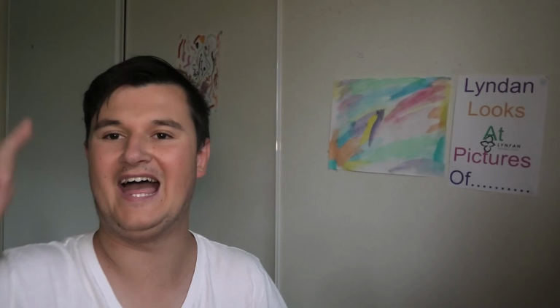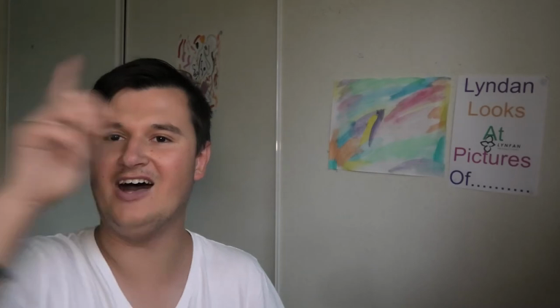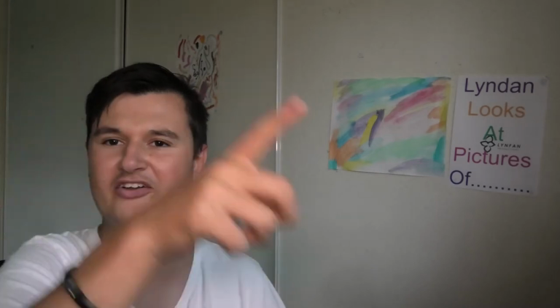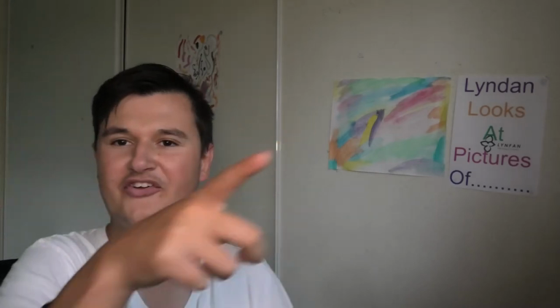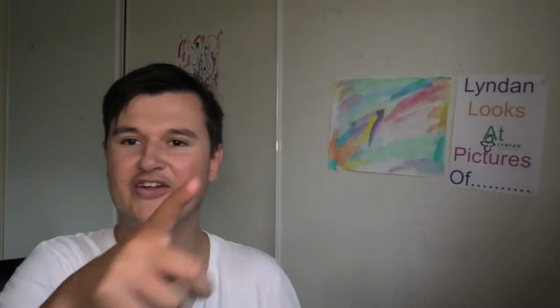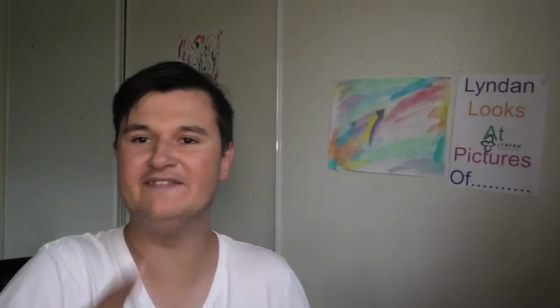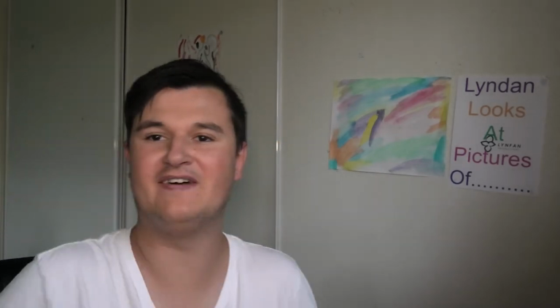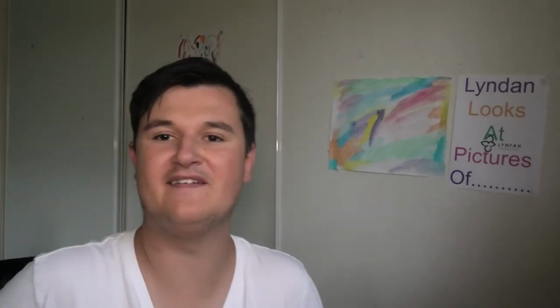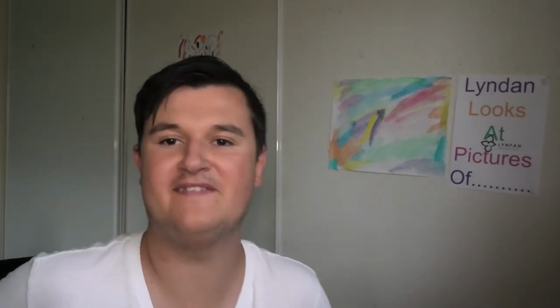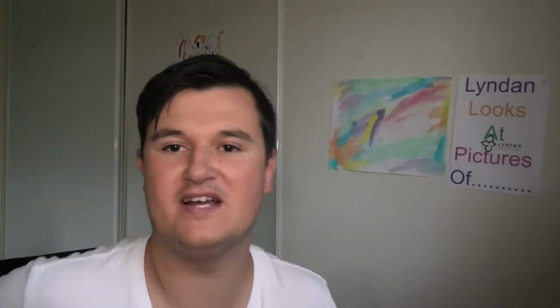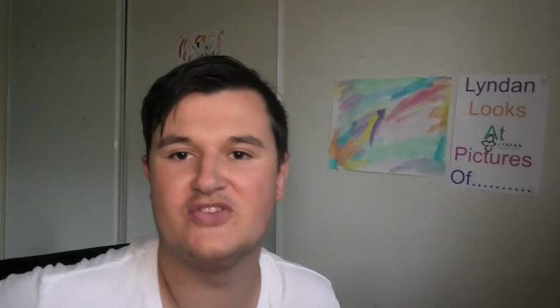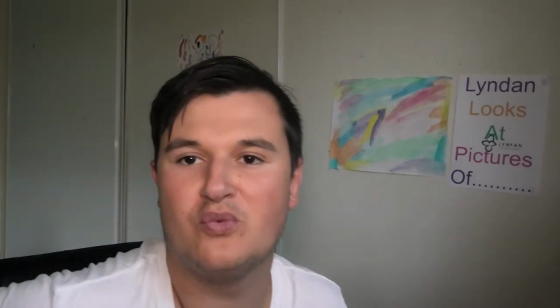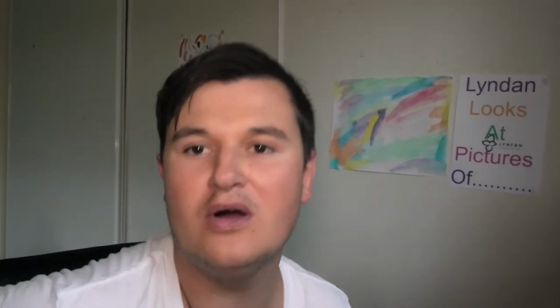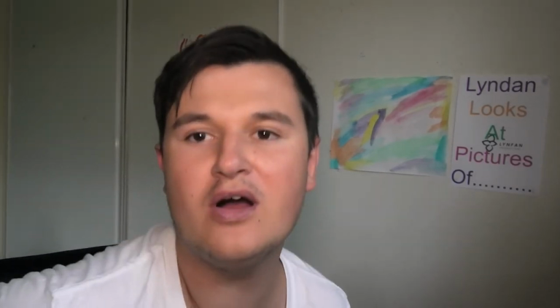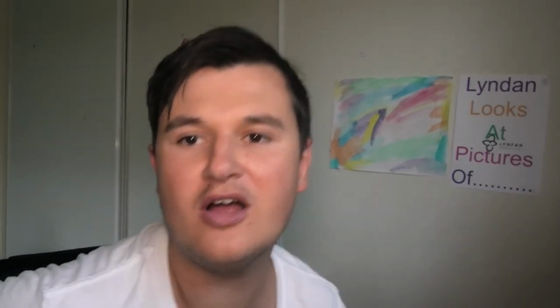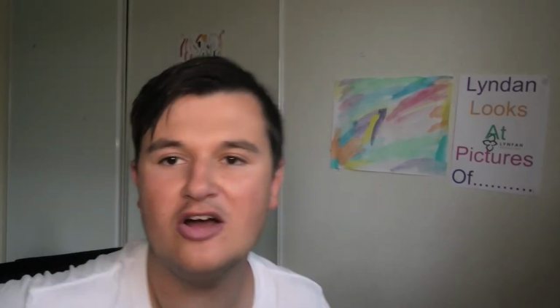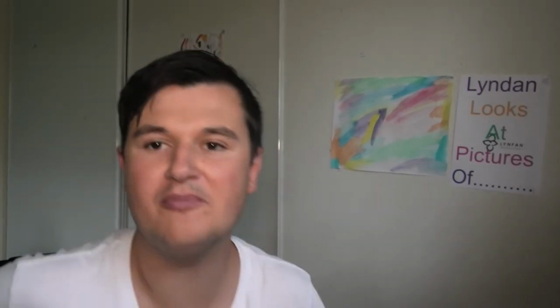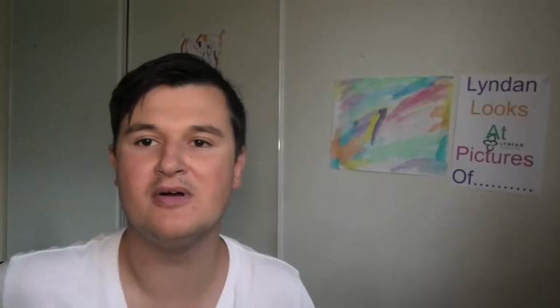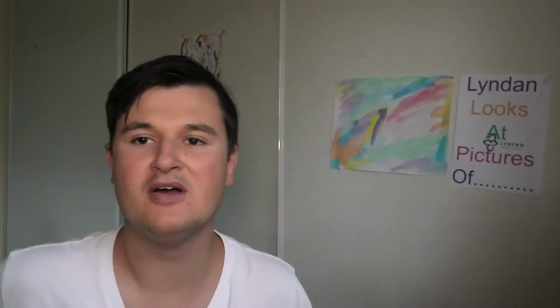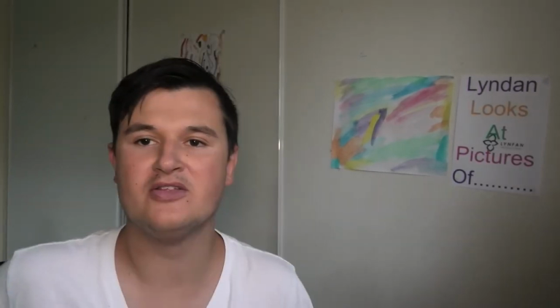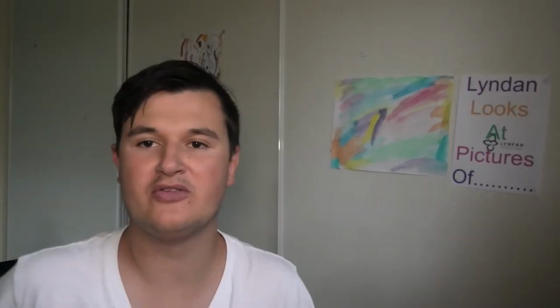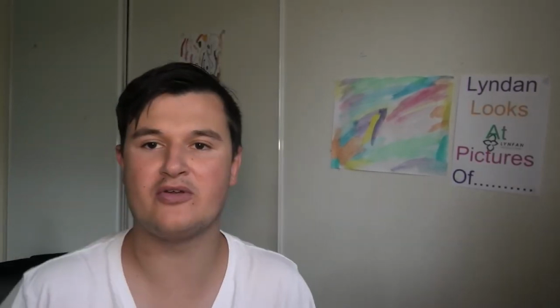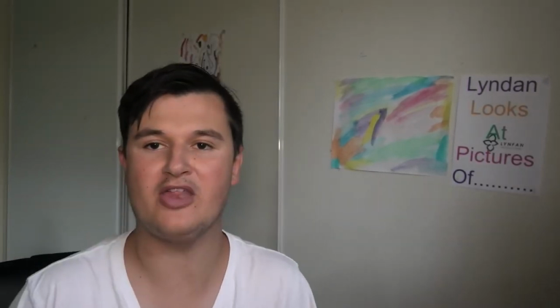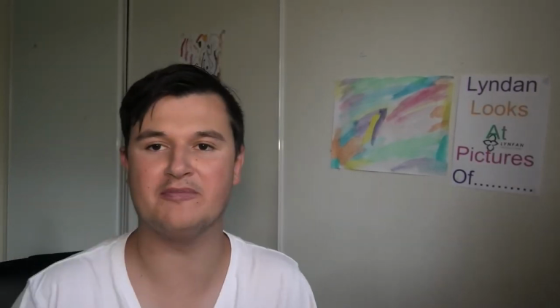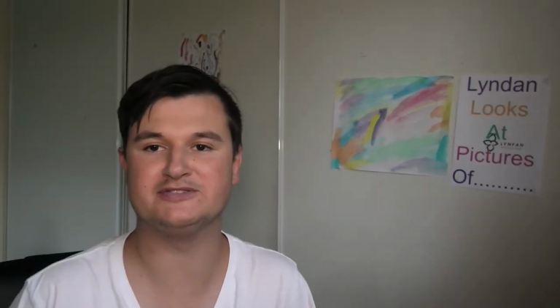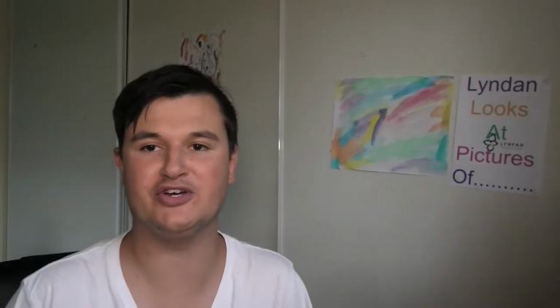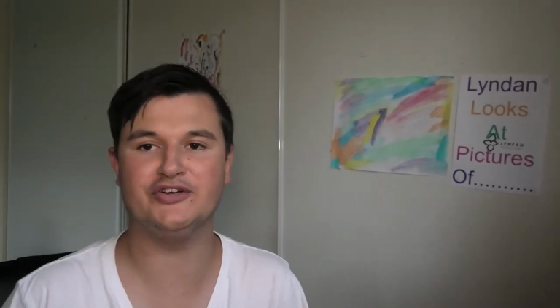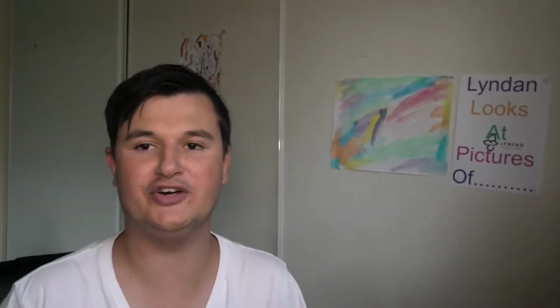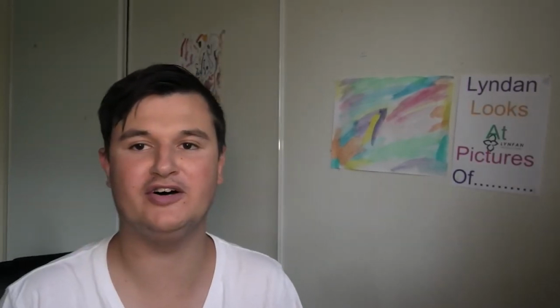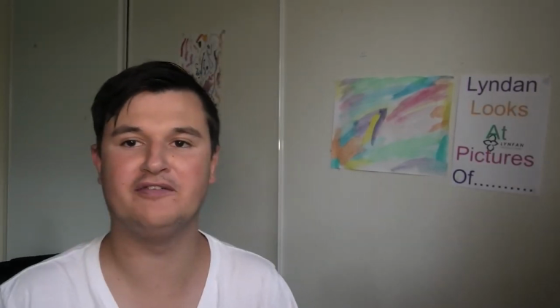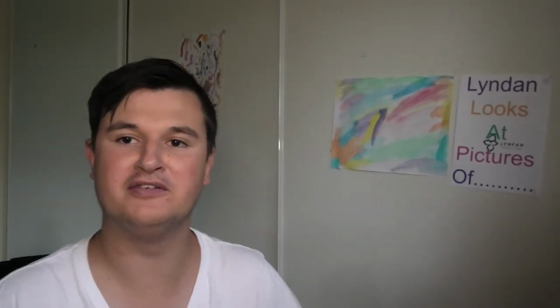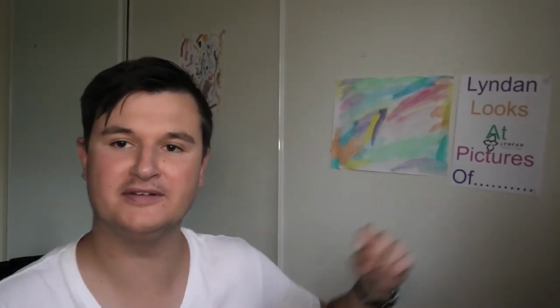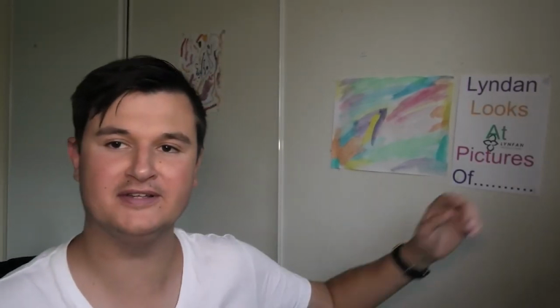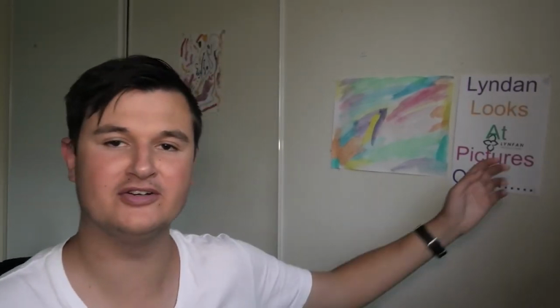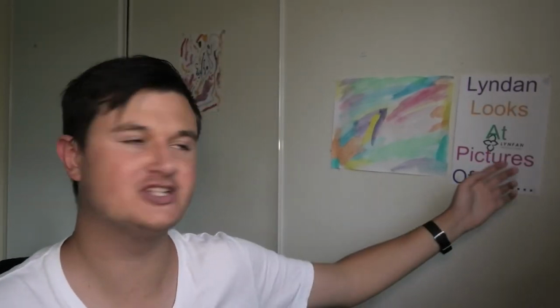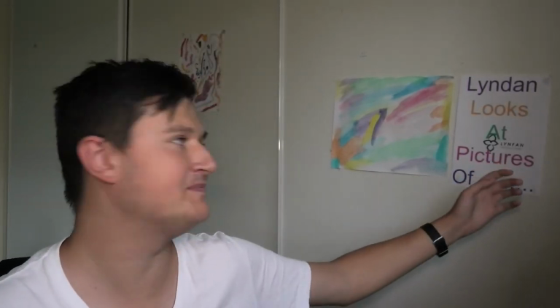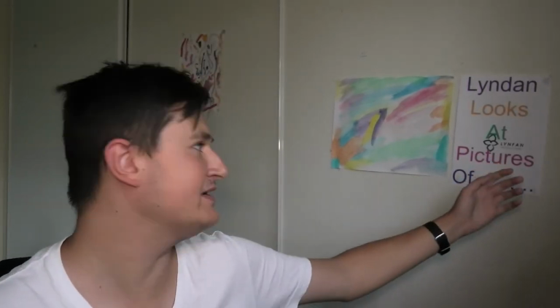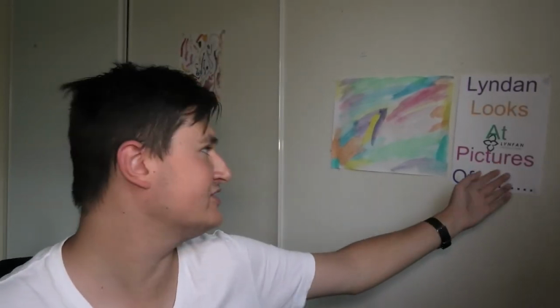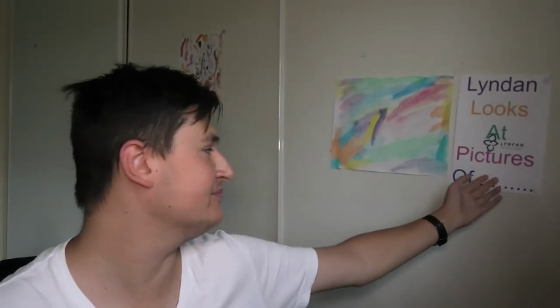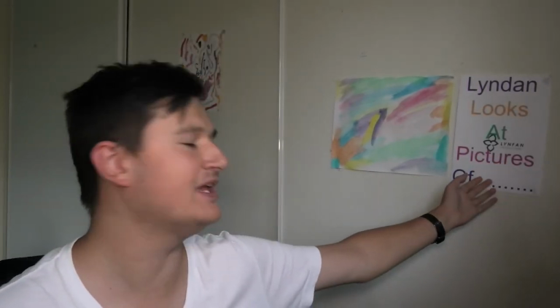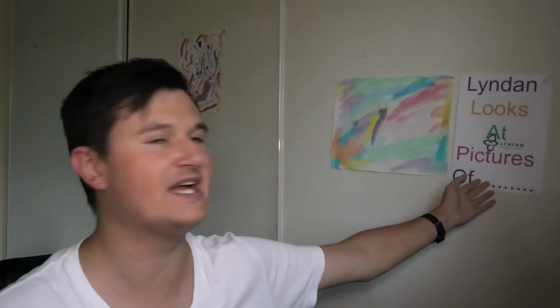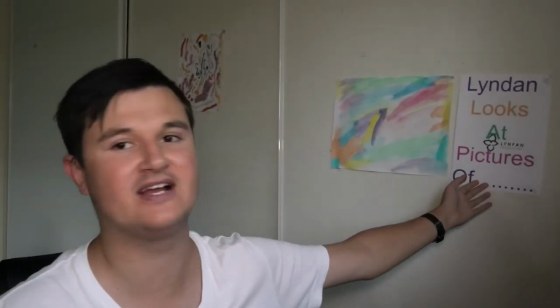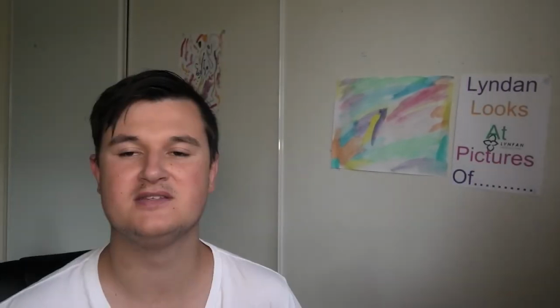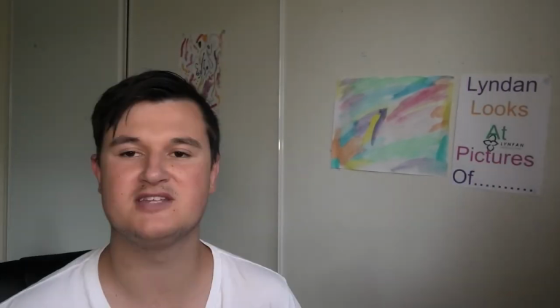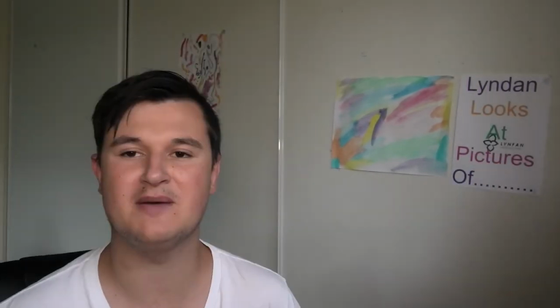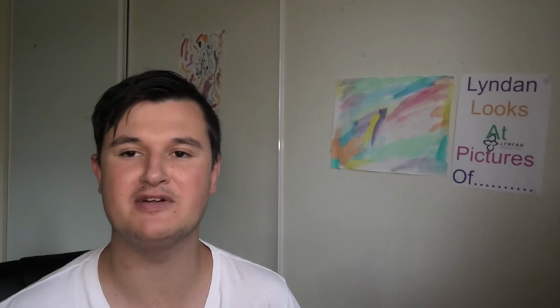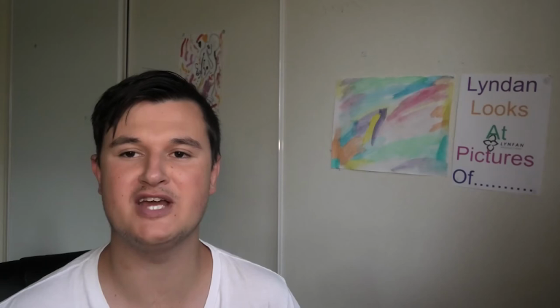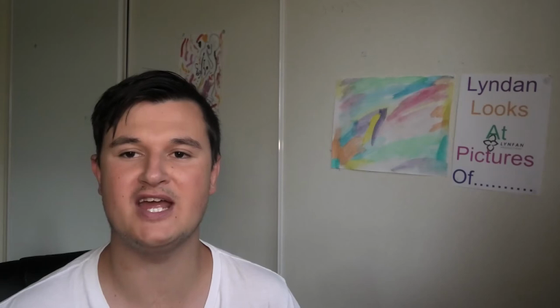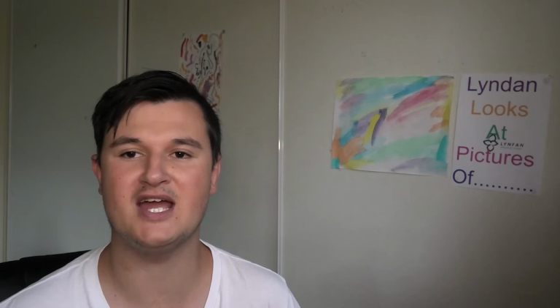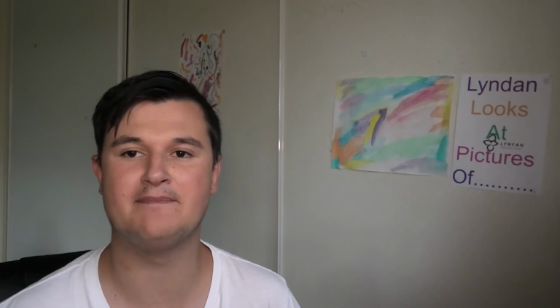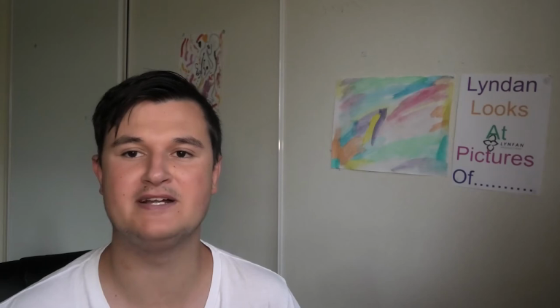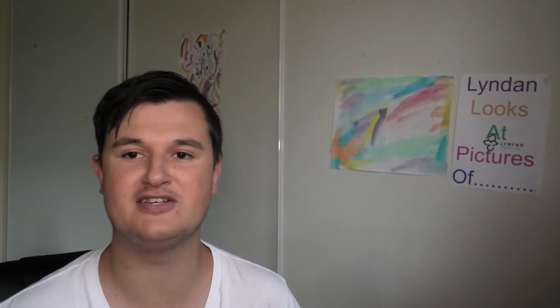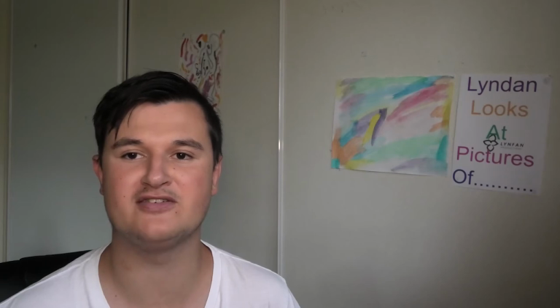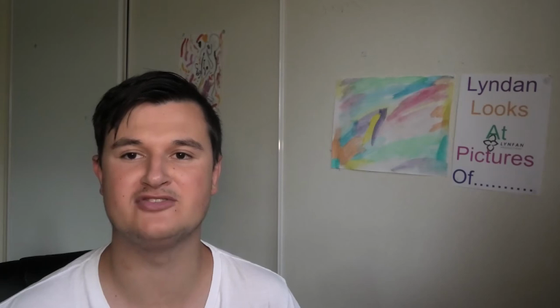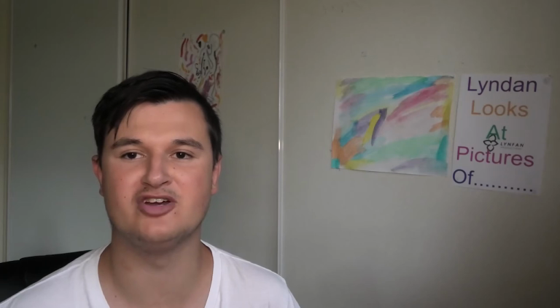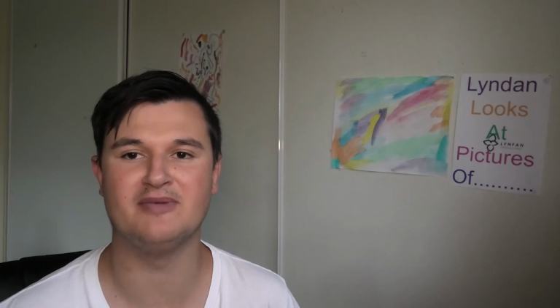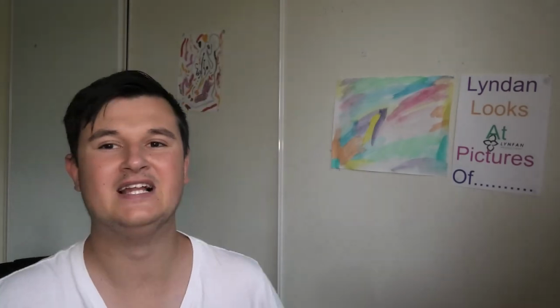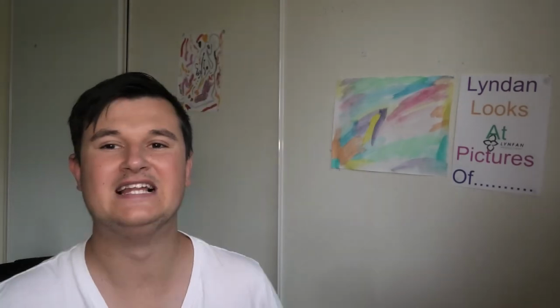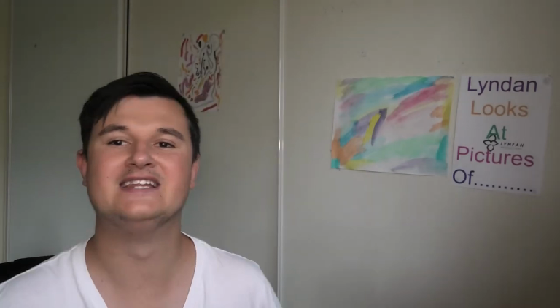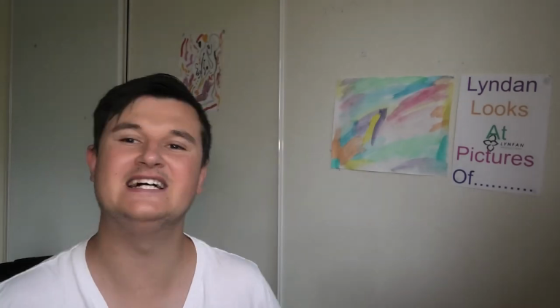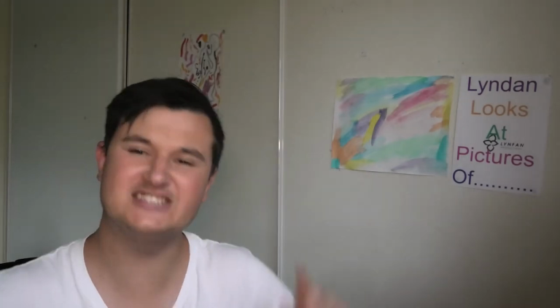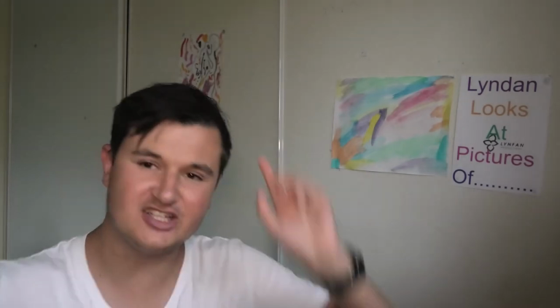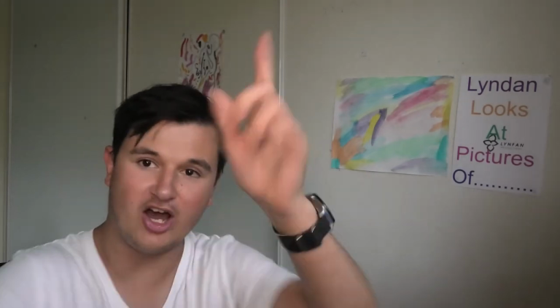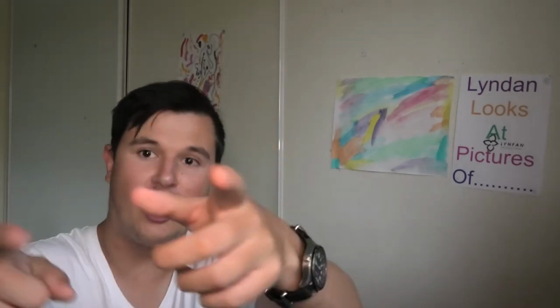How's it going, Linfam fans? Welcome to another episode of 'When it looks, pictures are blank.' Today we're checking out pictures of a snowman. Let's go!